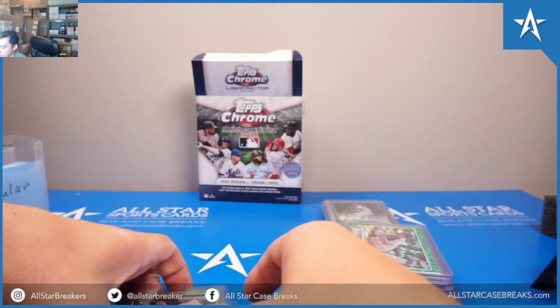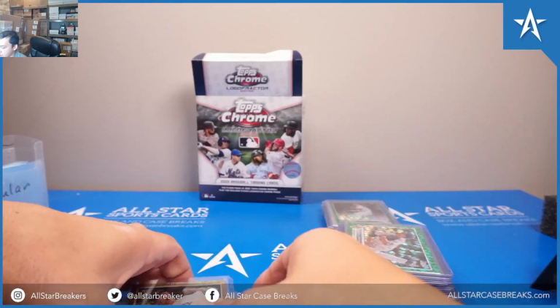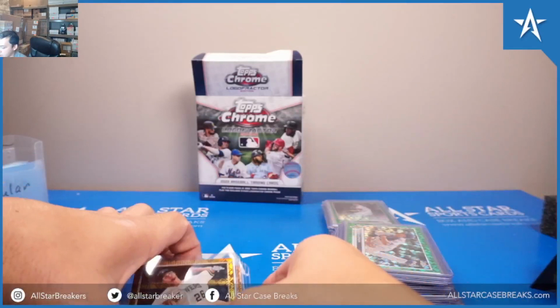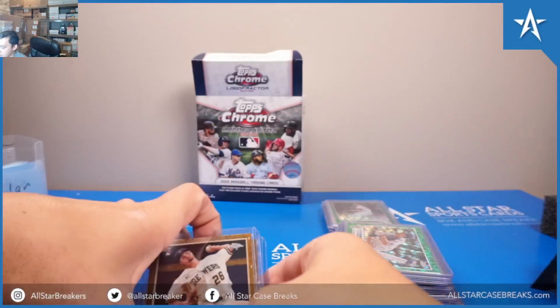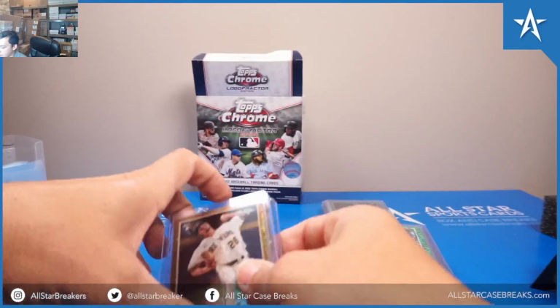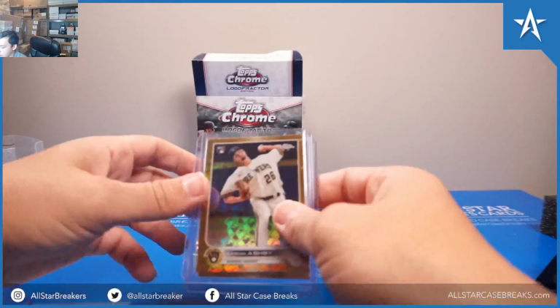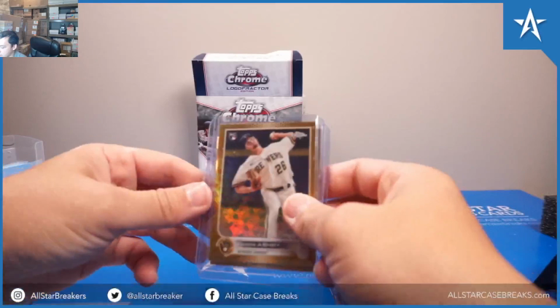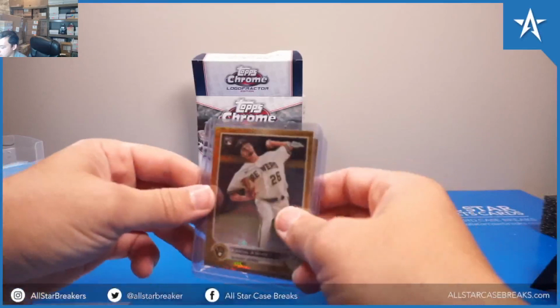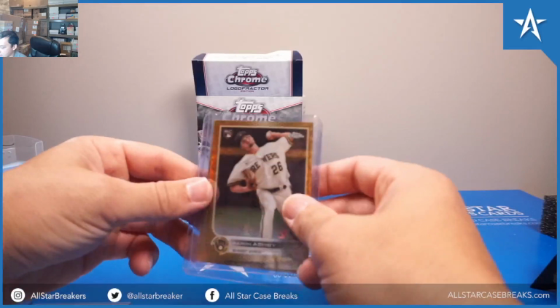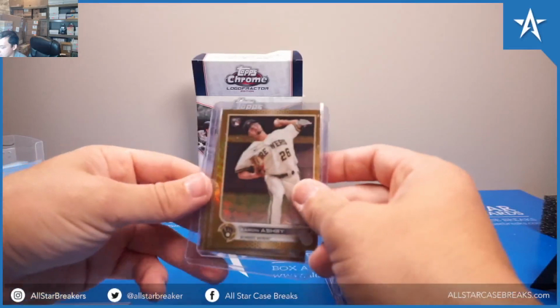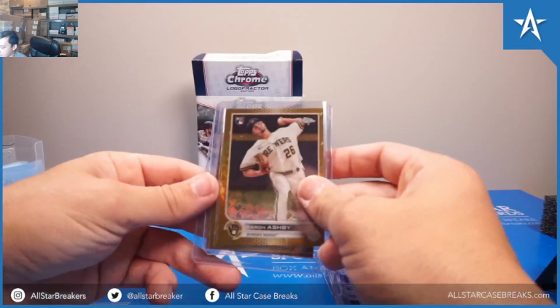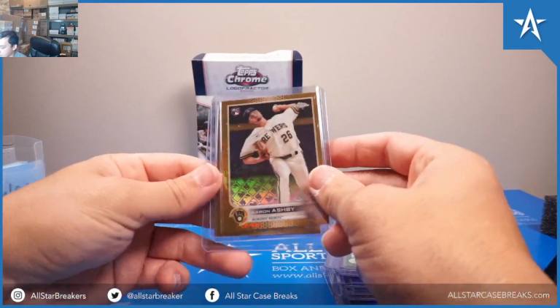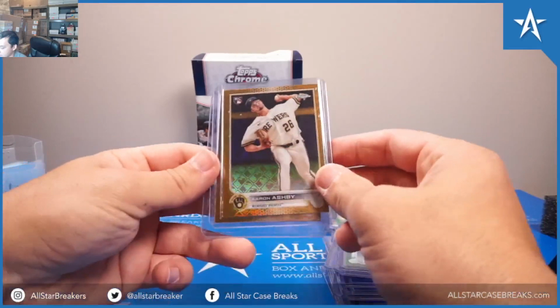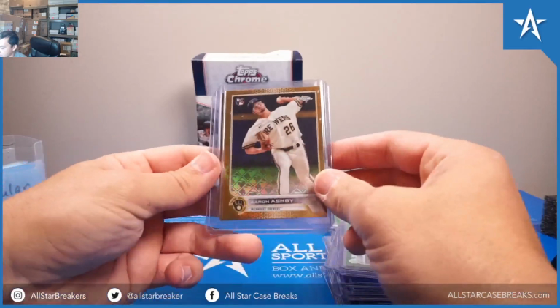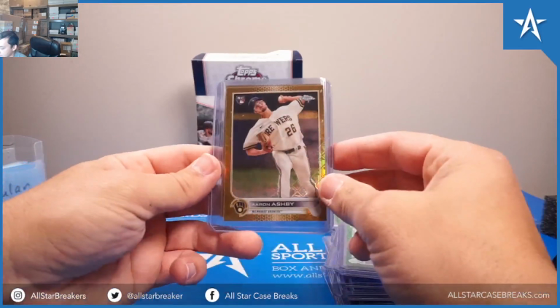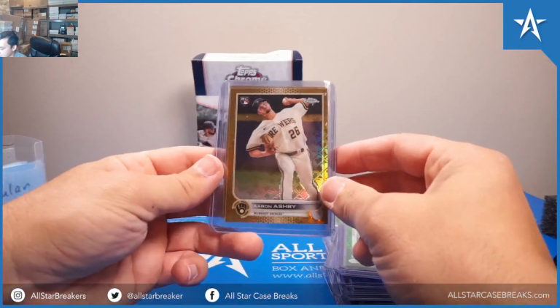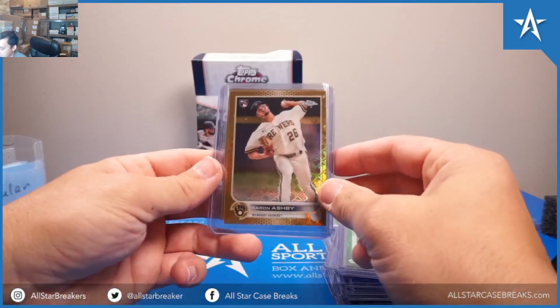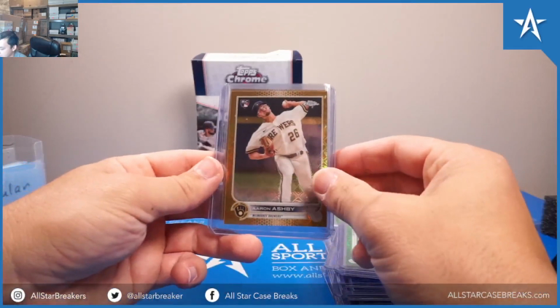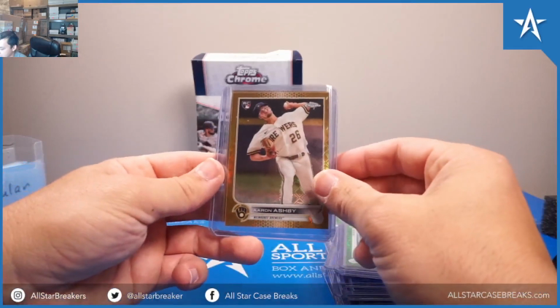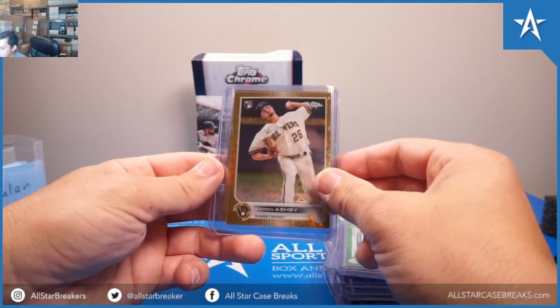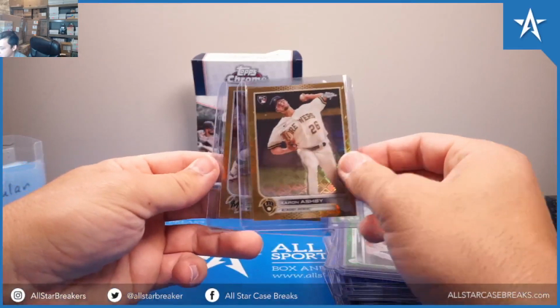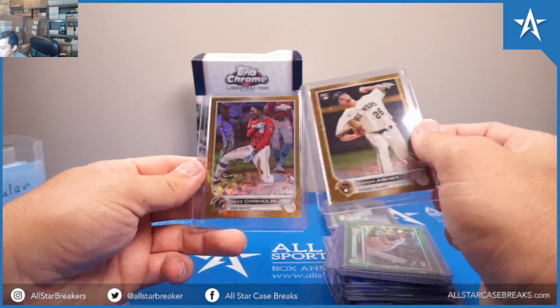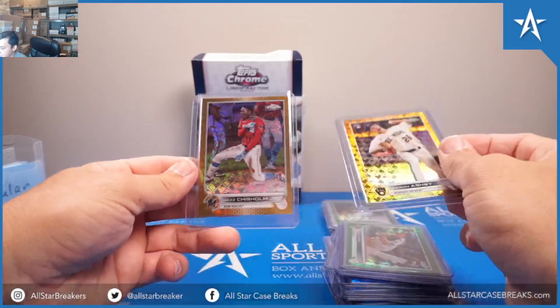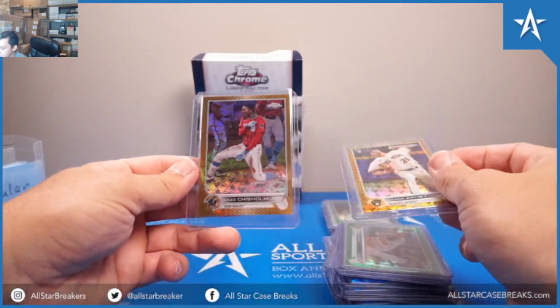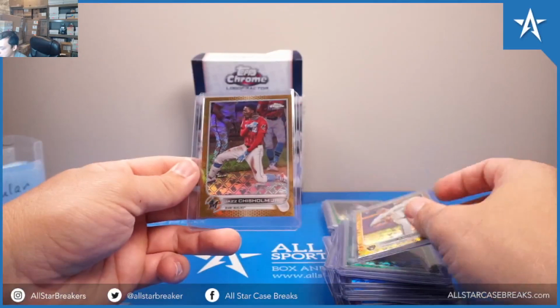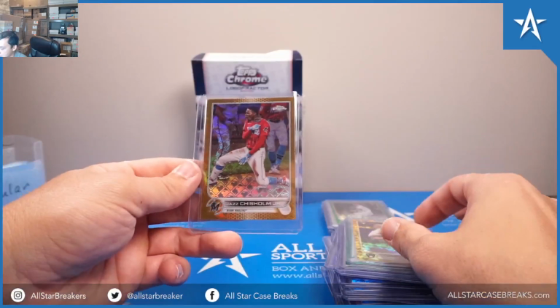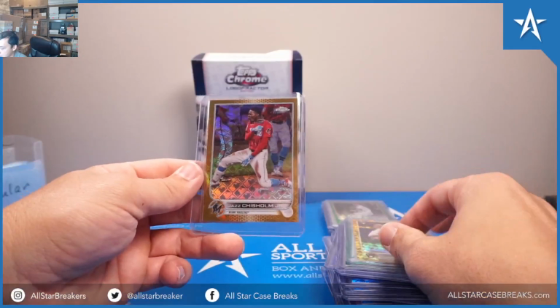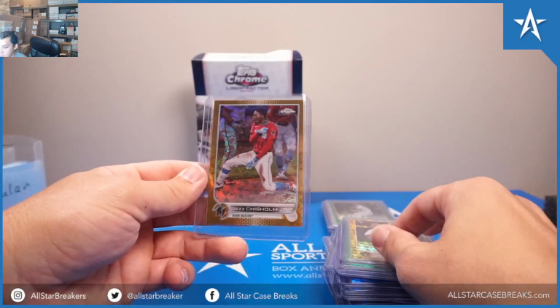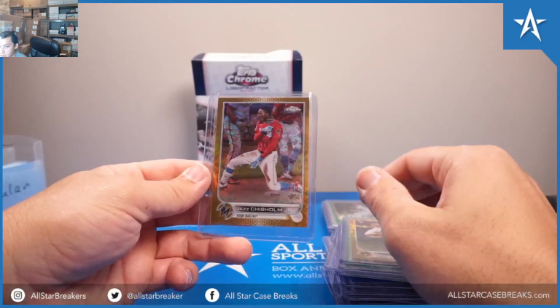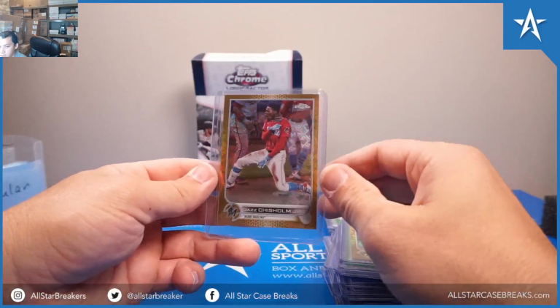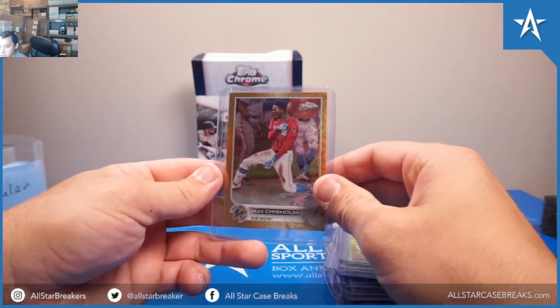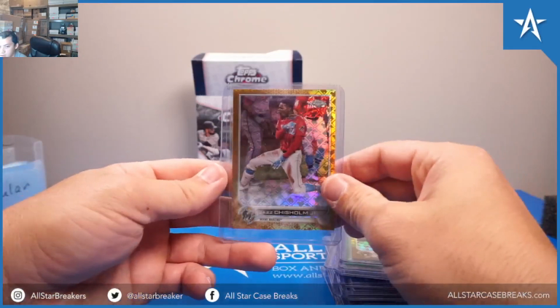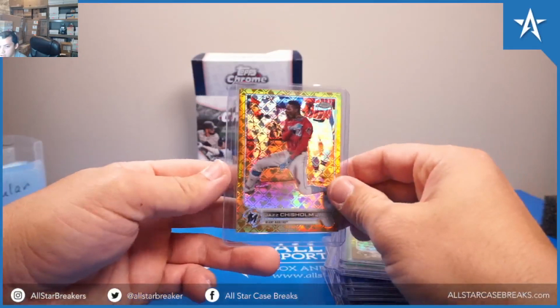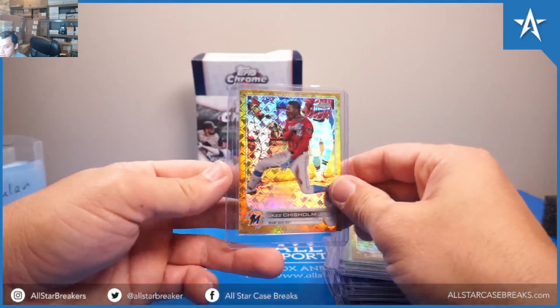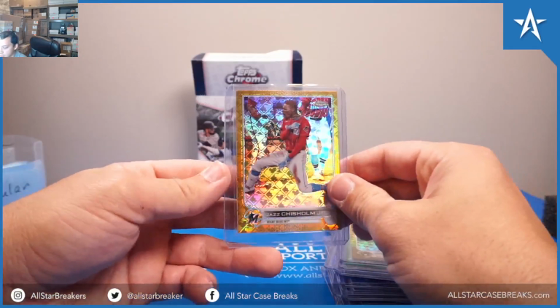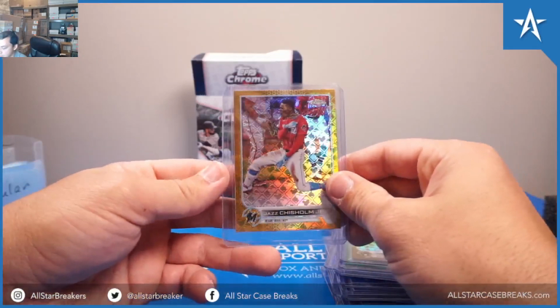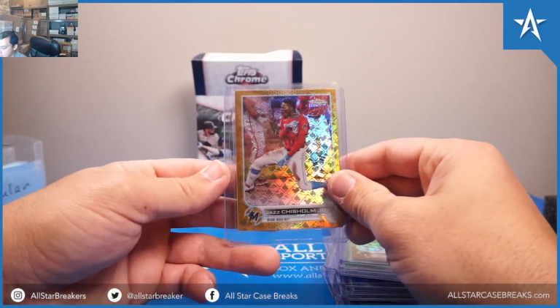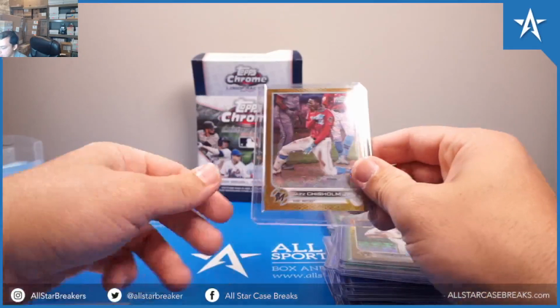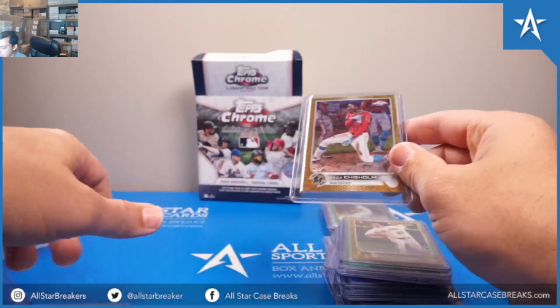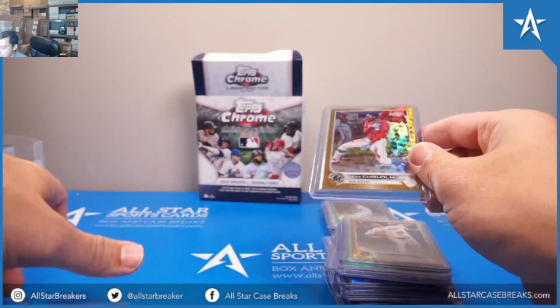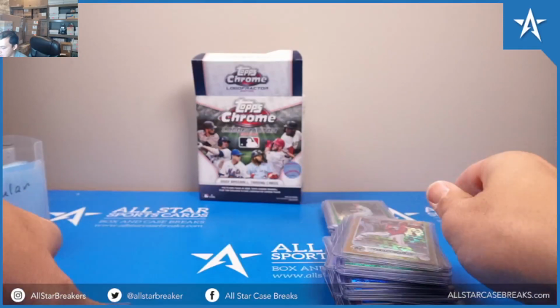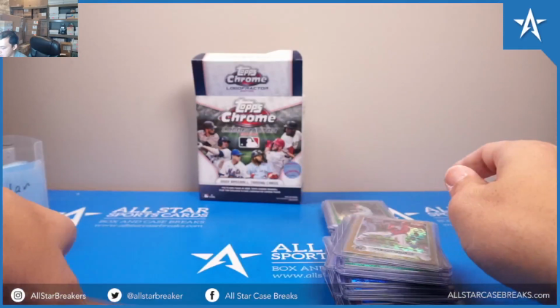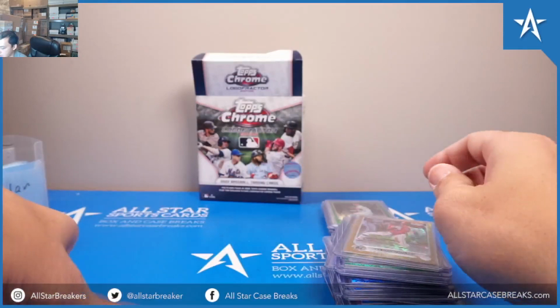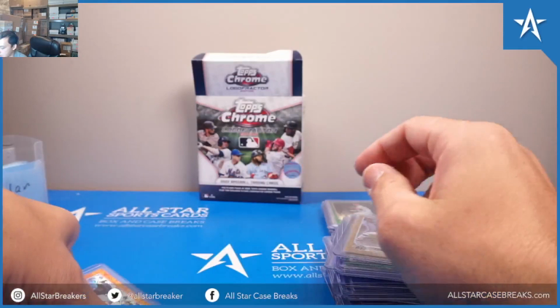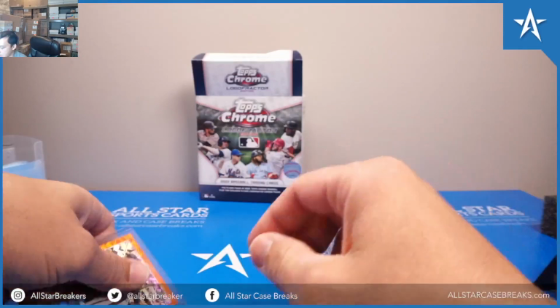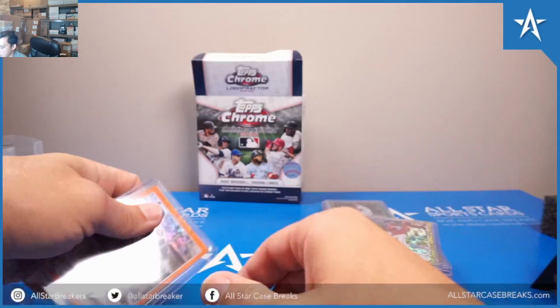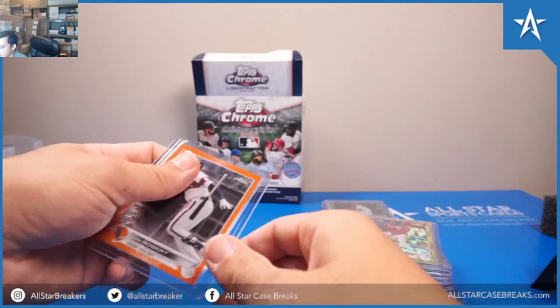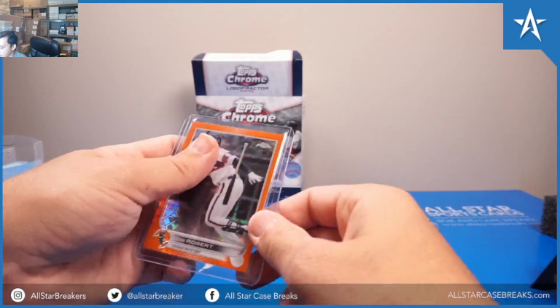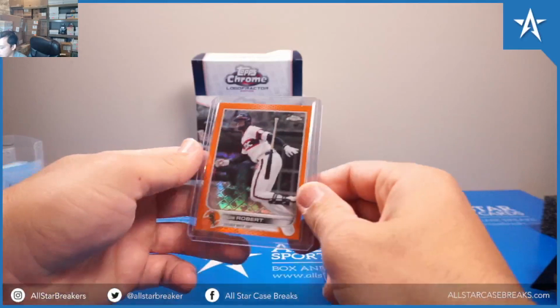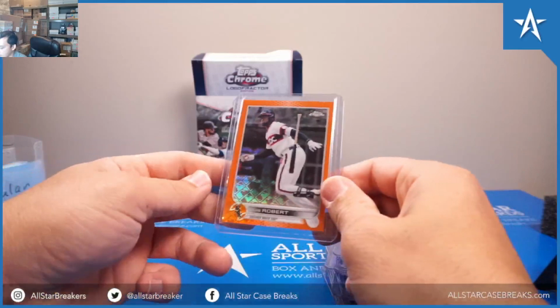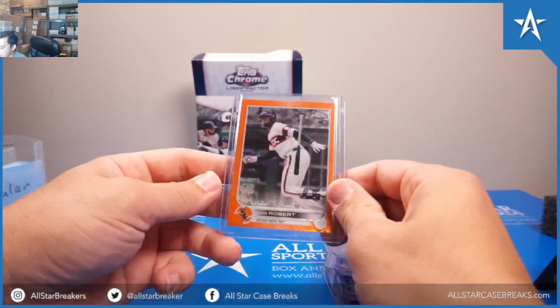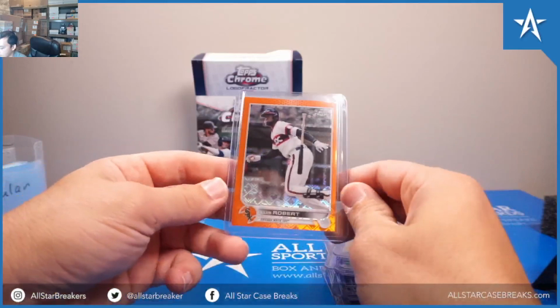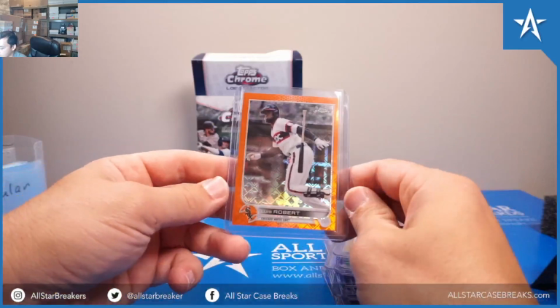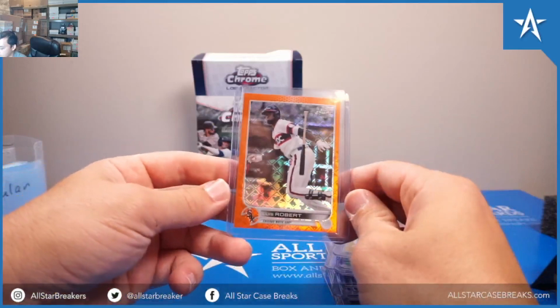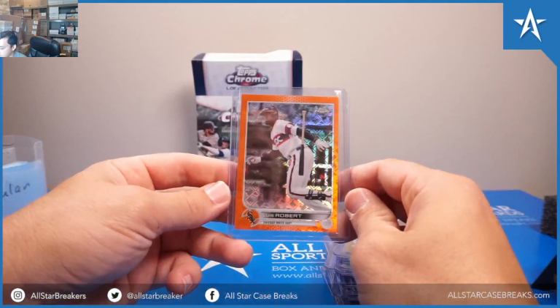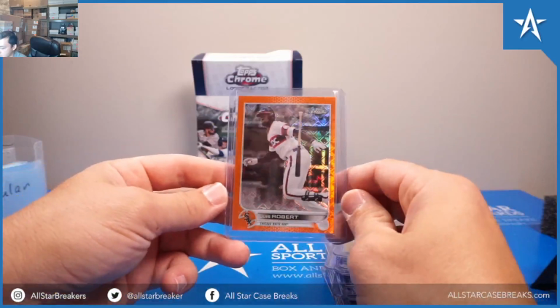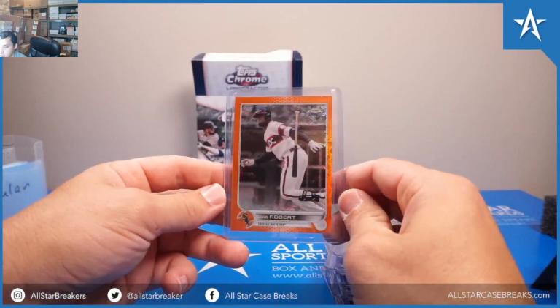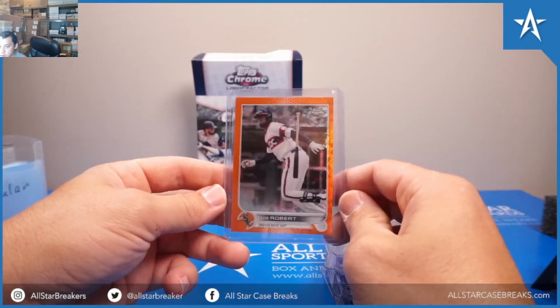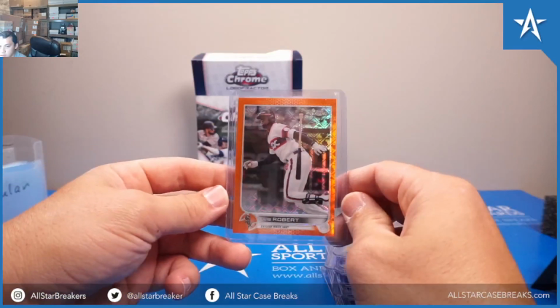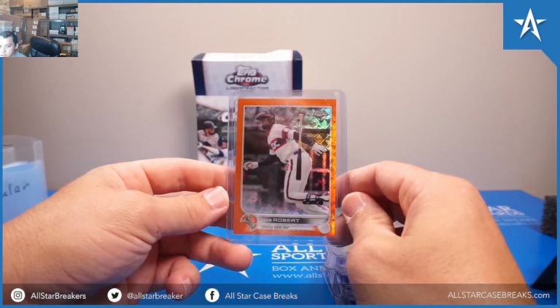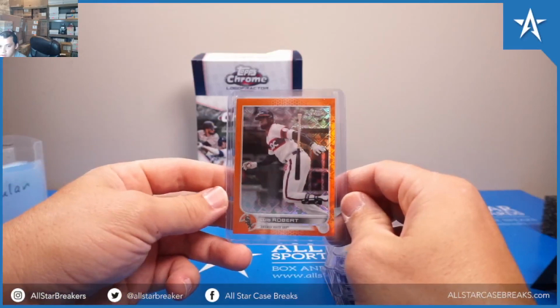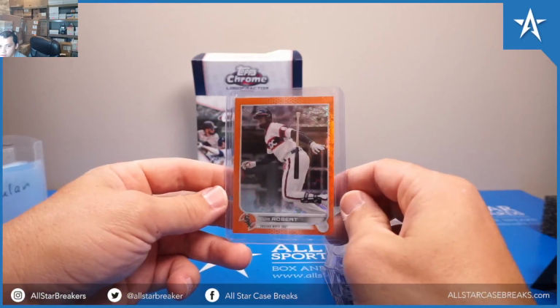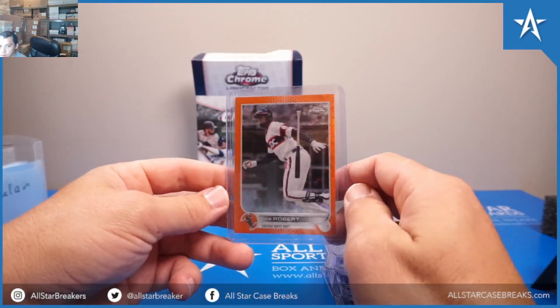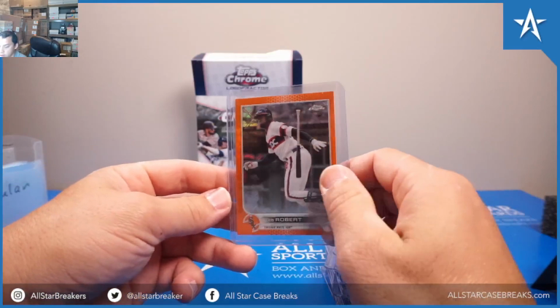Then we have Golds: Aaron Ashby and another Jazz Chisholm. Then we have an Orange: Luis Robert.